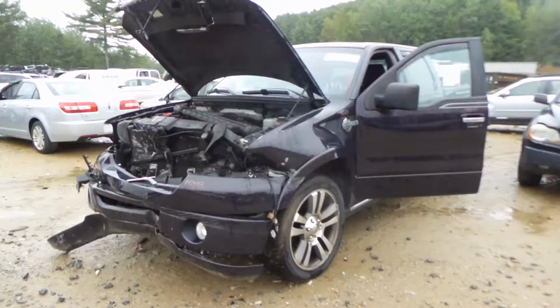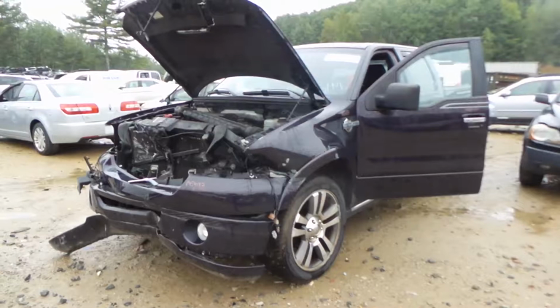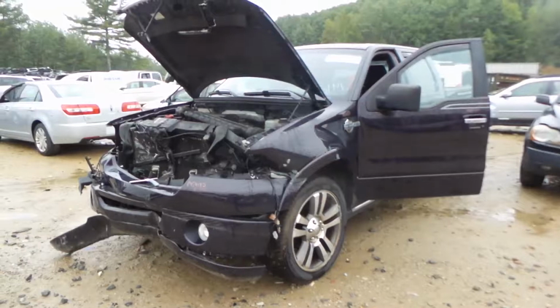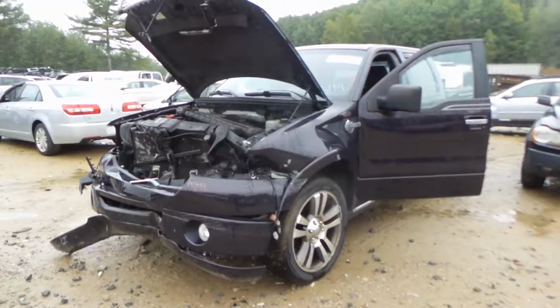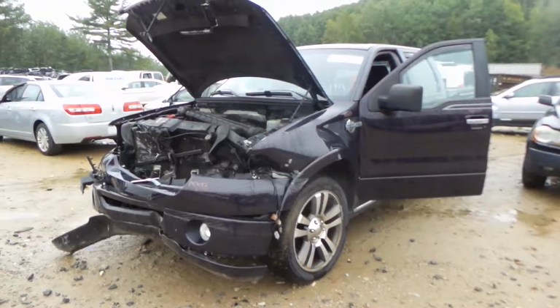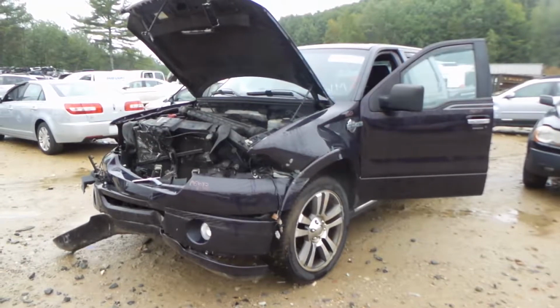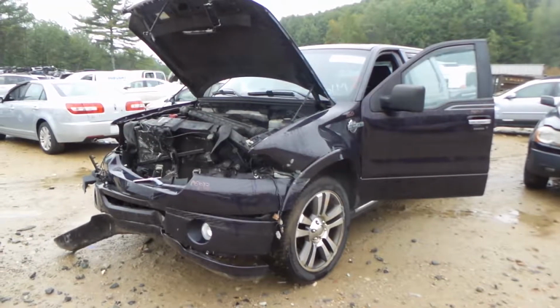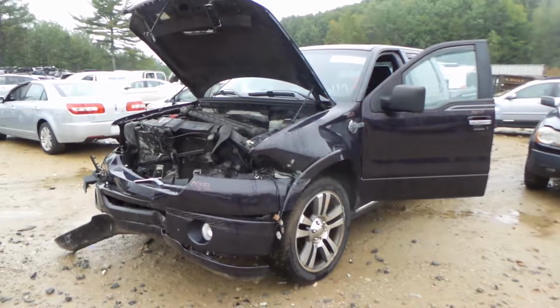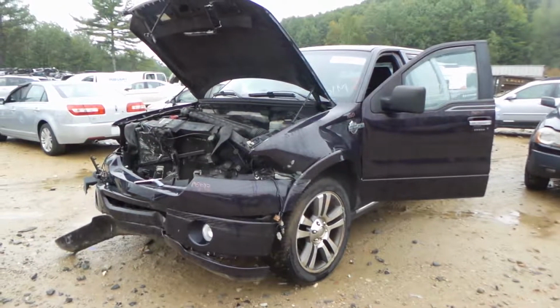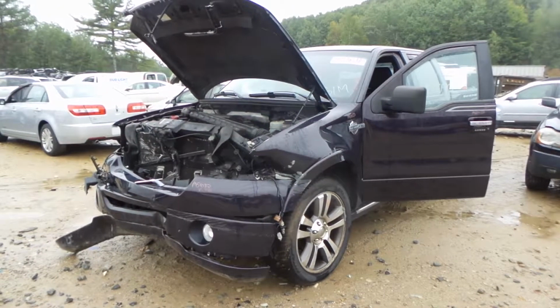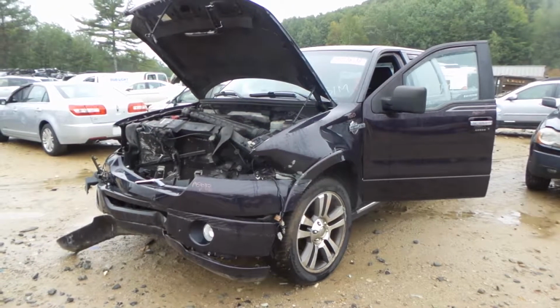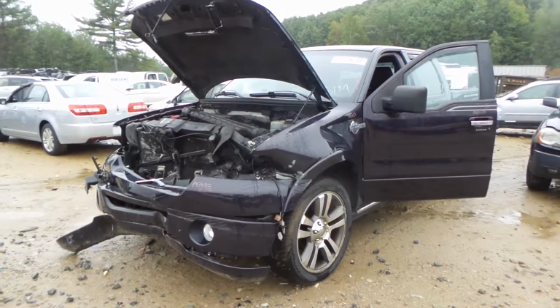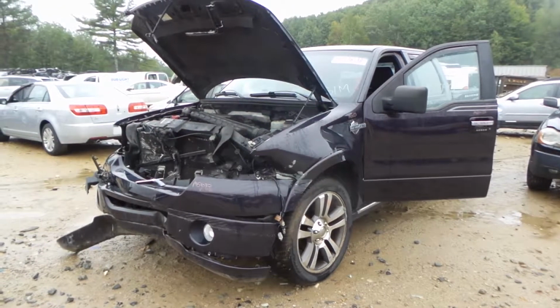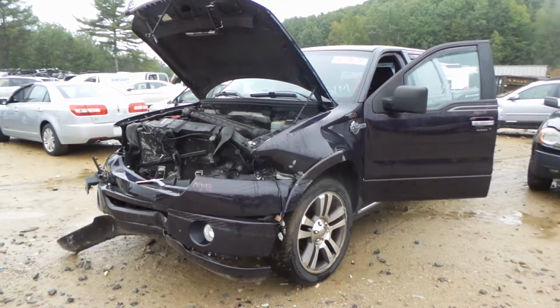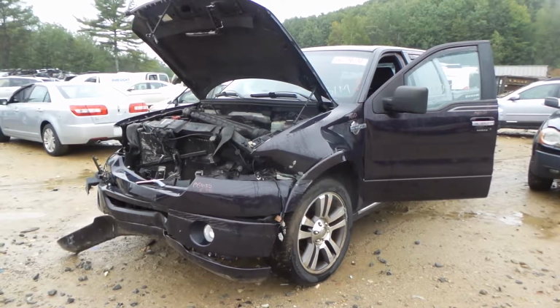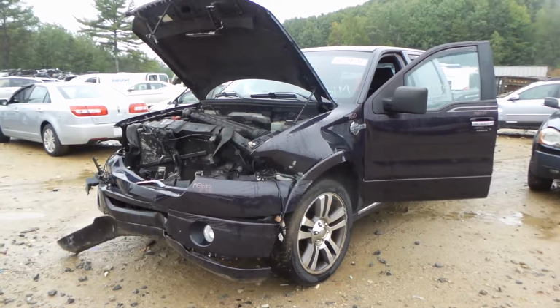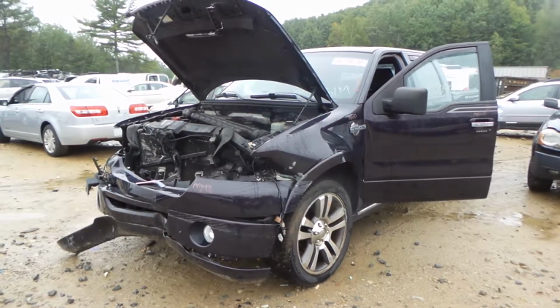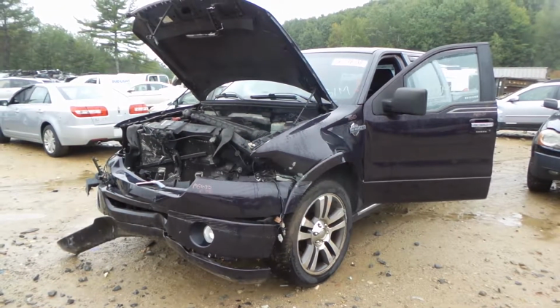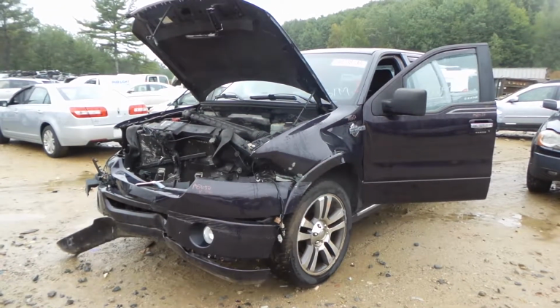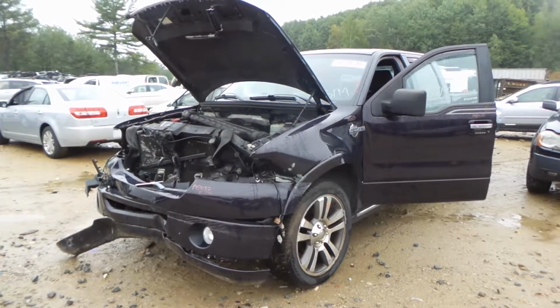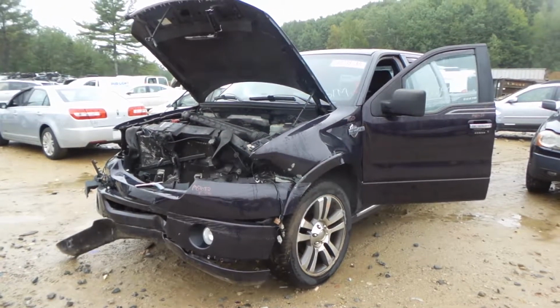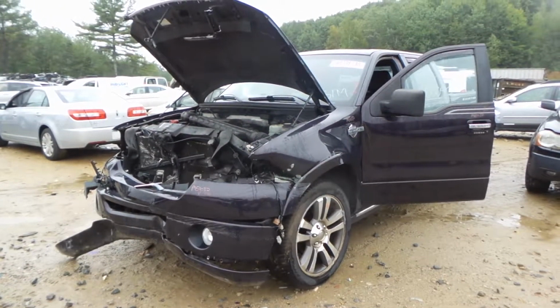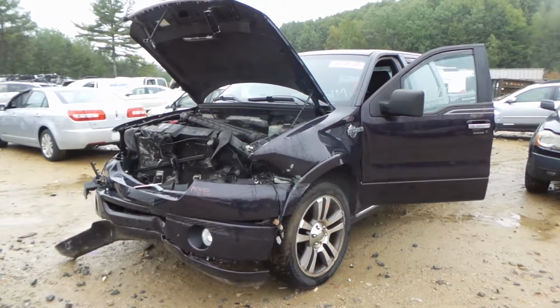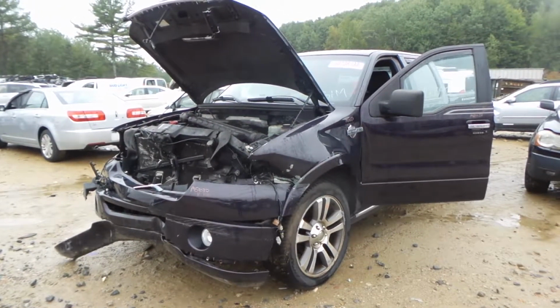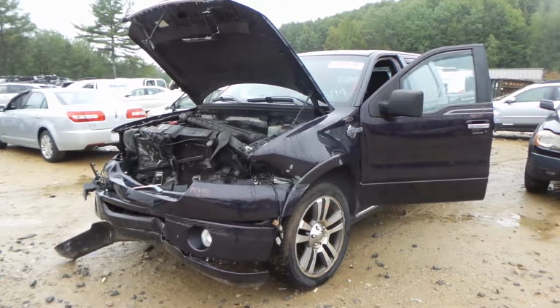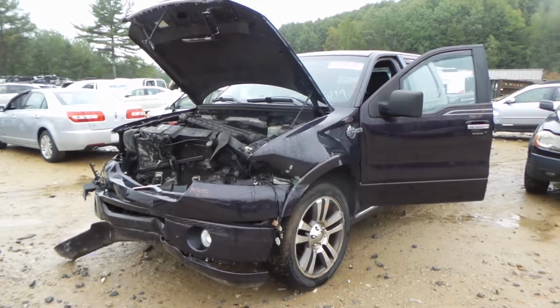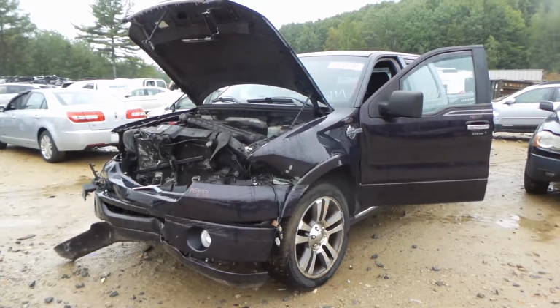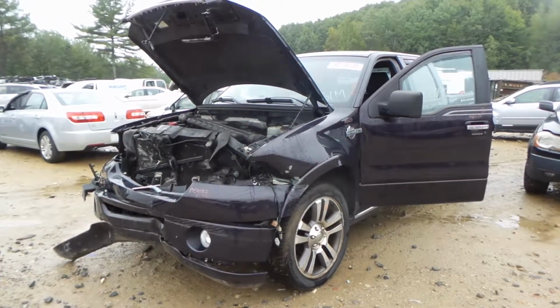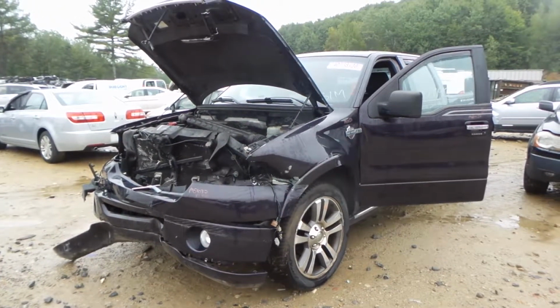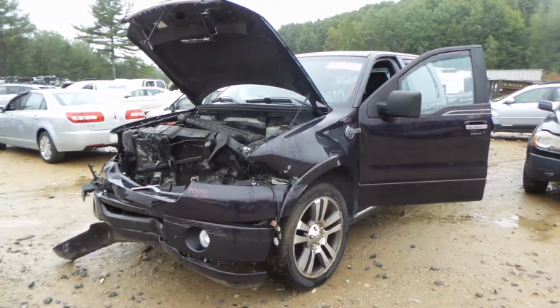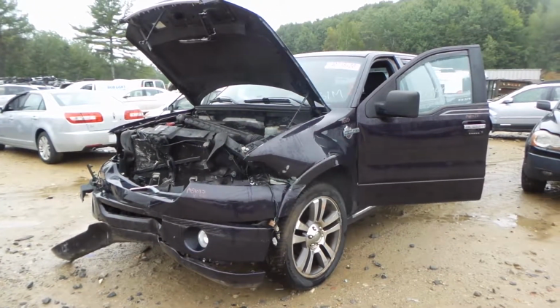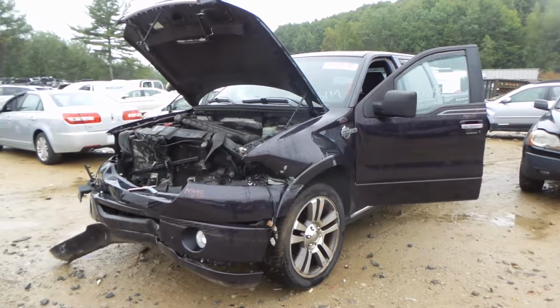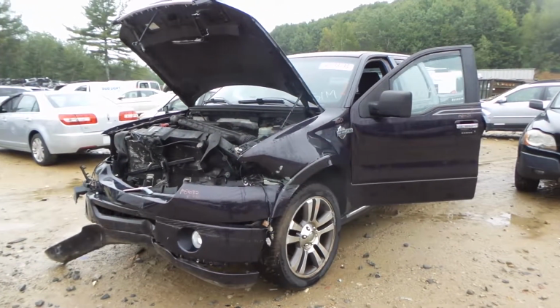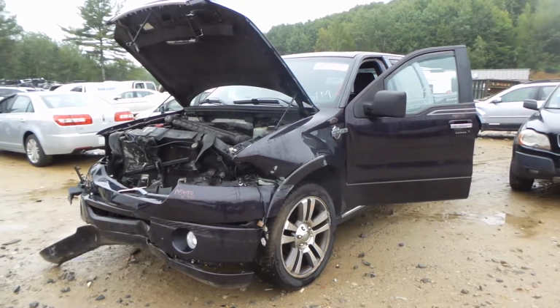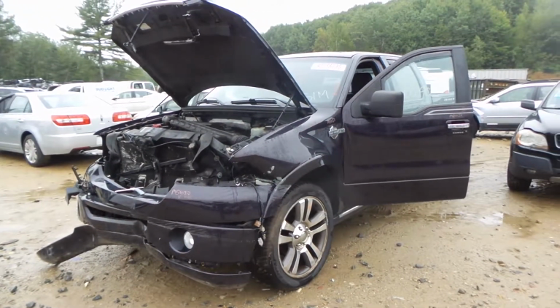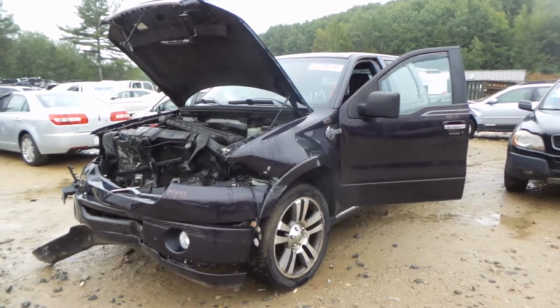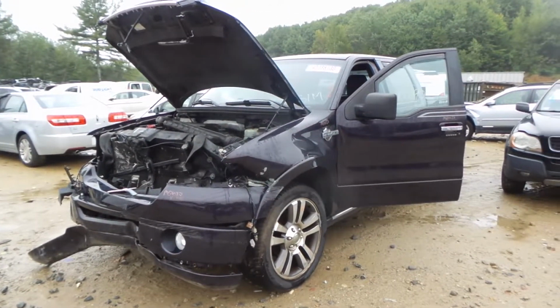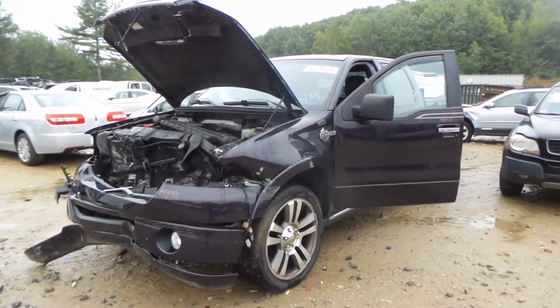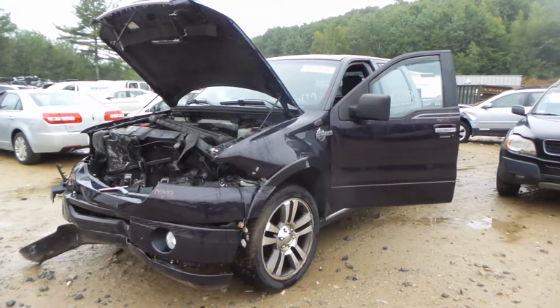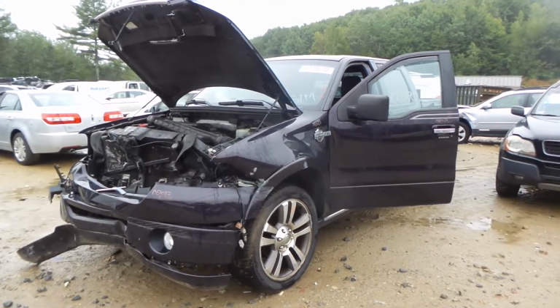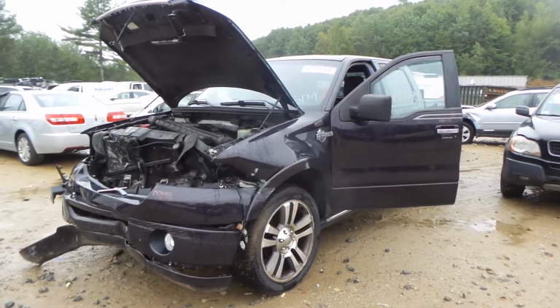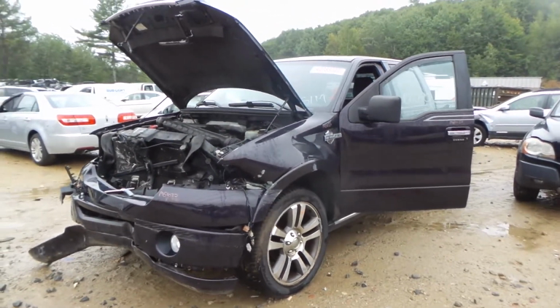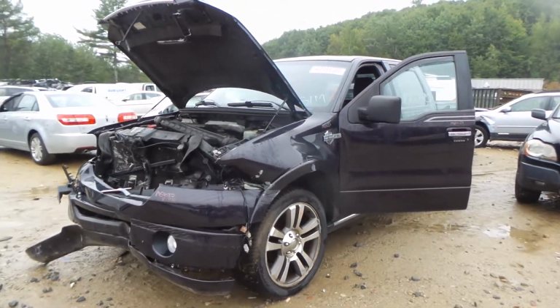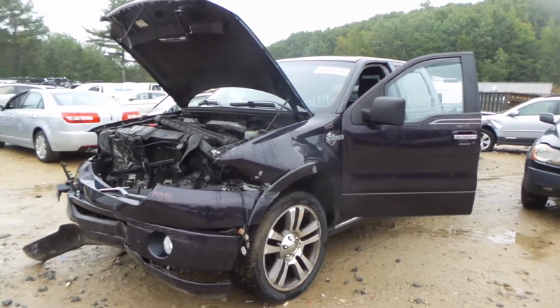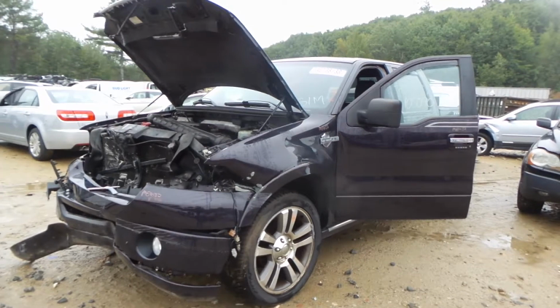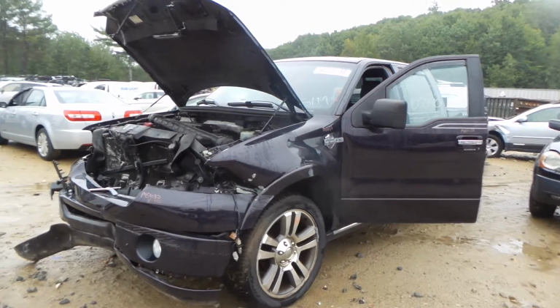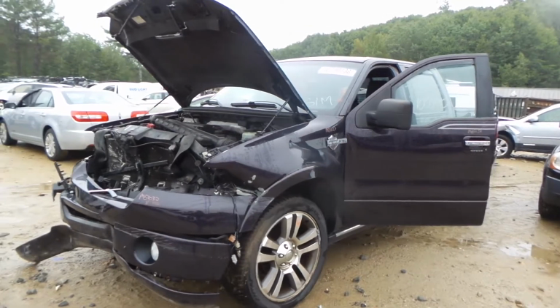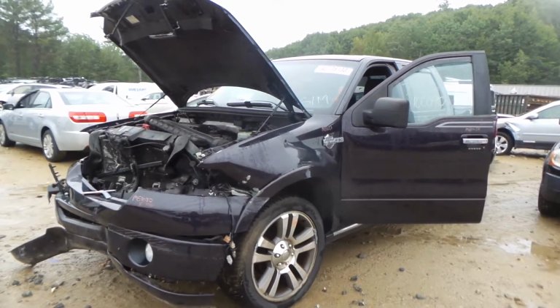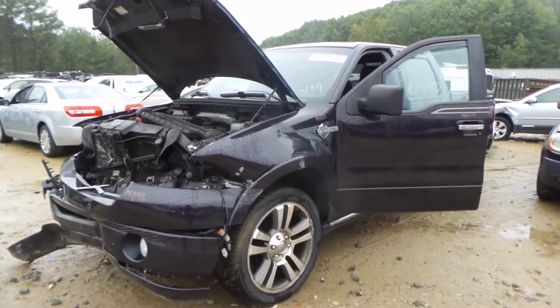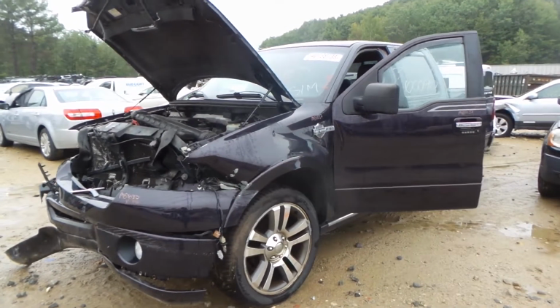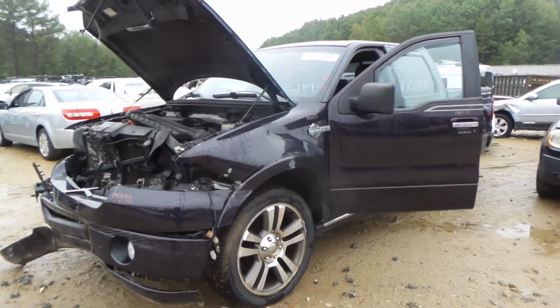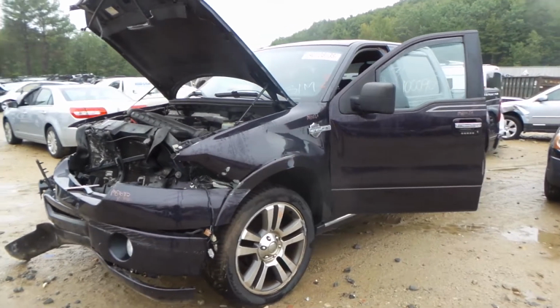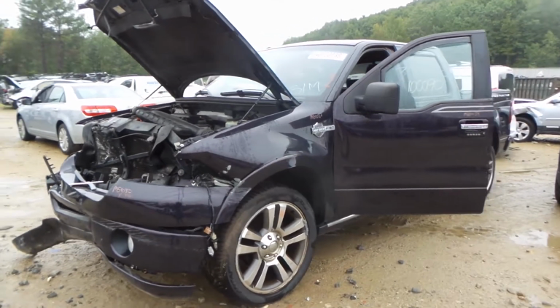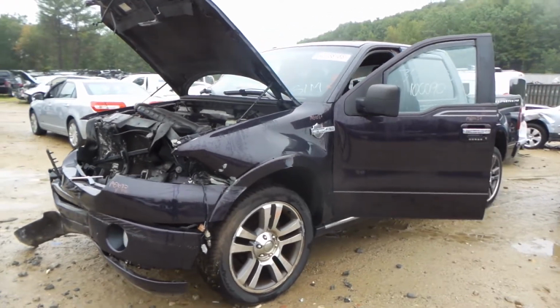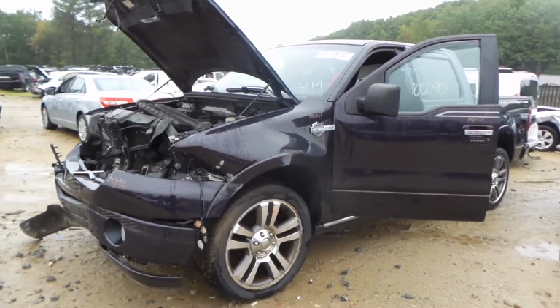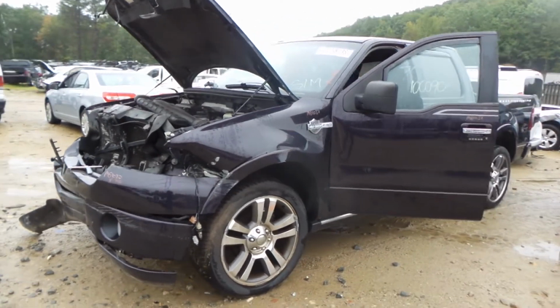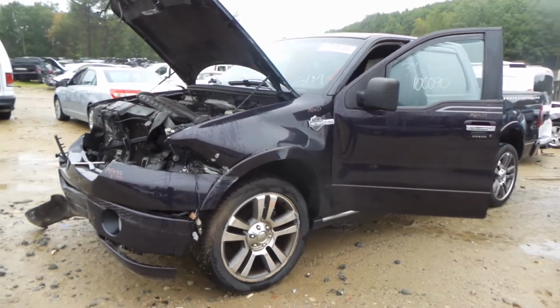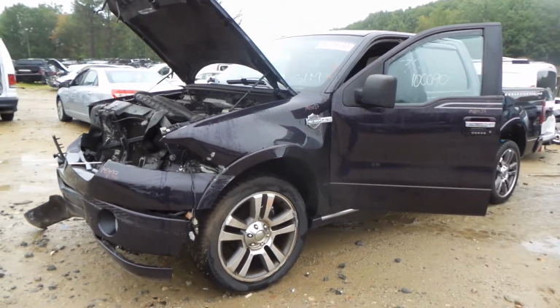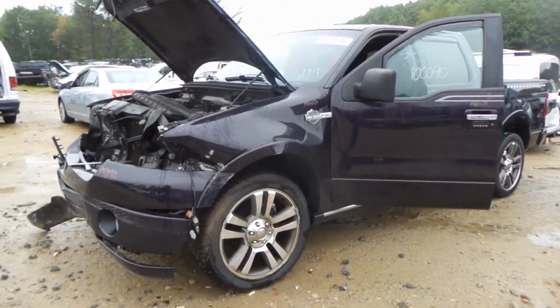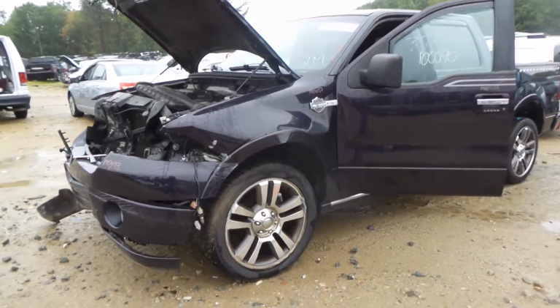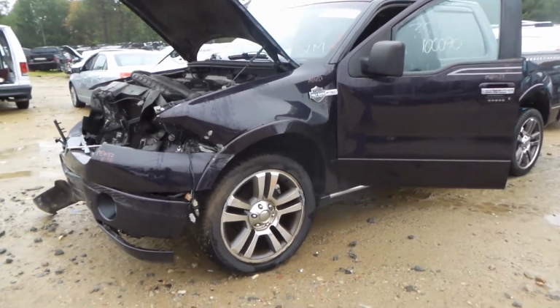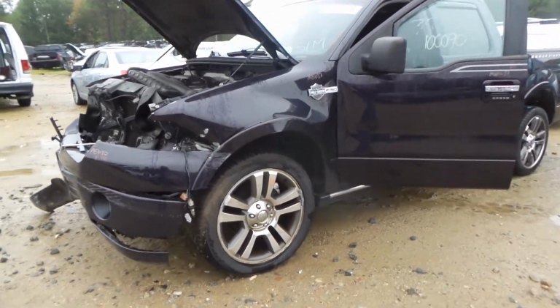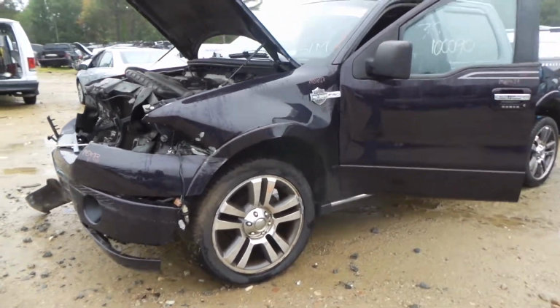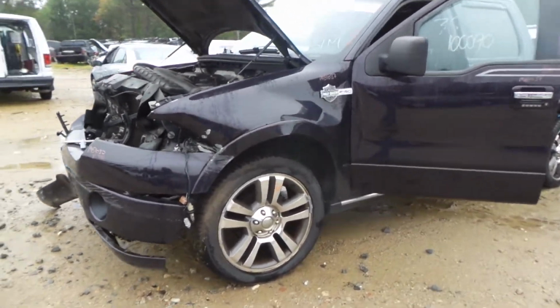Hi, this is Alex with New England Auto and Truck Recyclers, and today we are parting out a 2007 Ford F-150, stock number M81037.